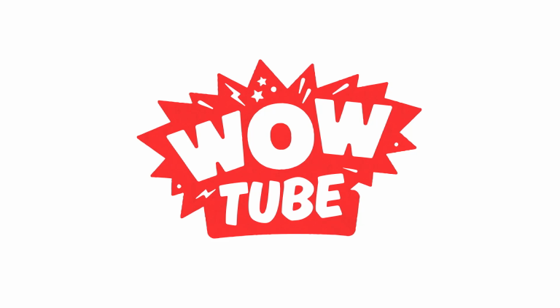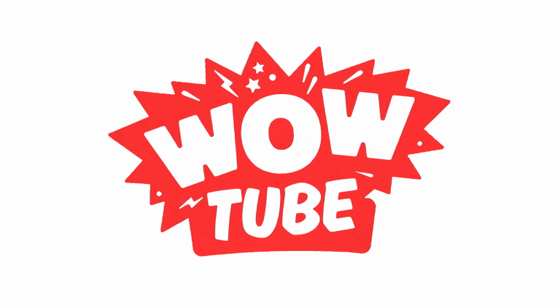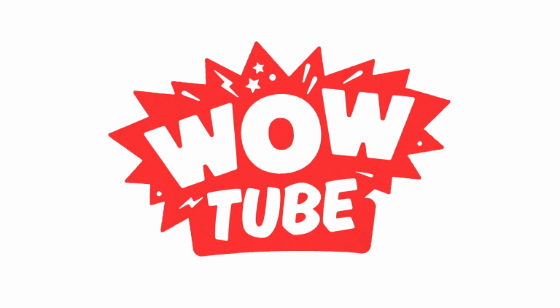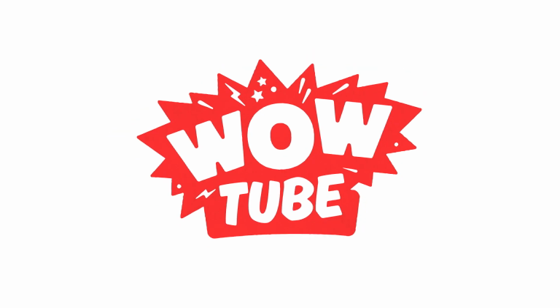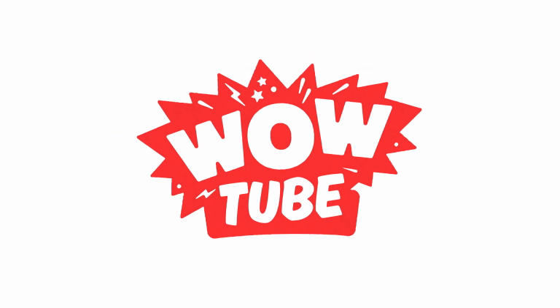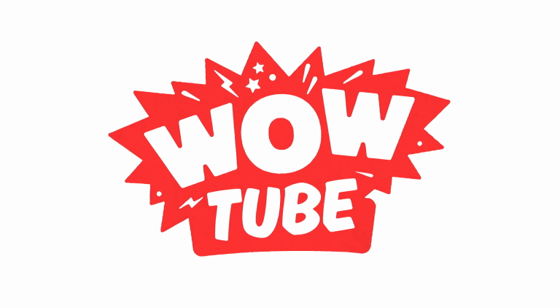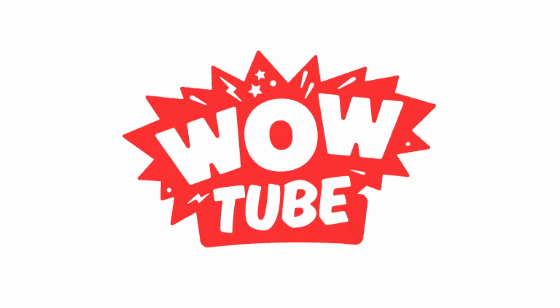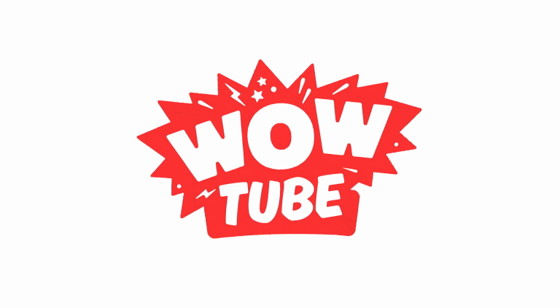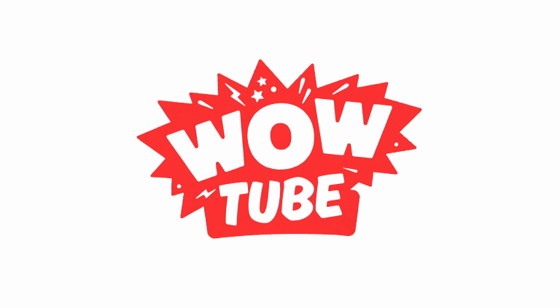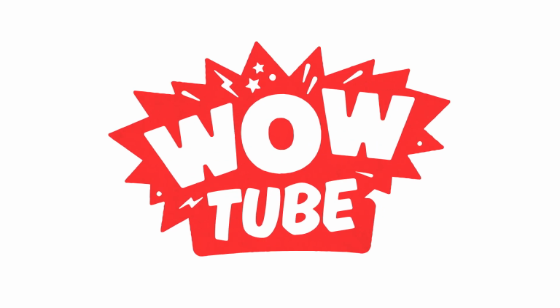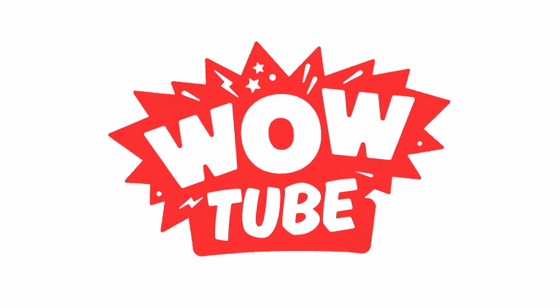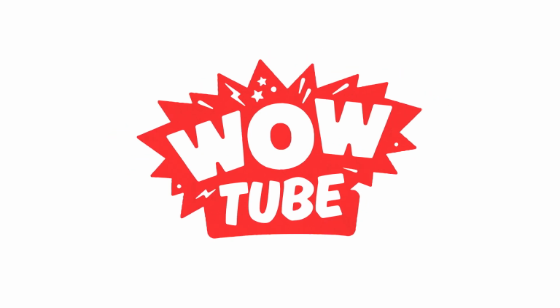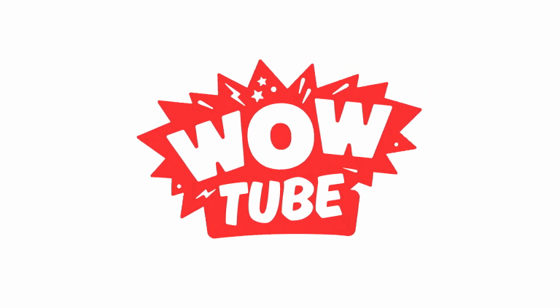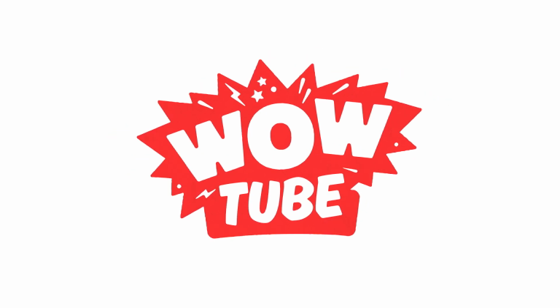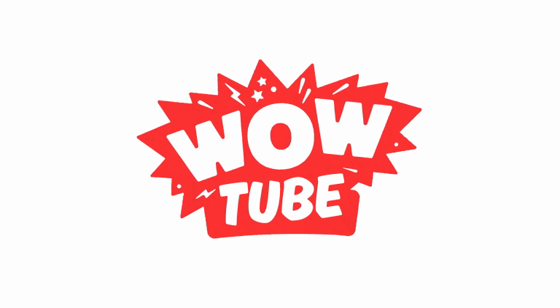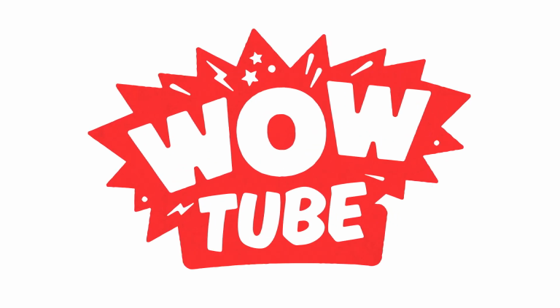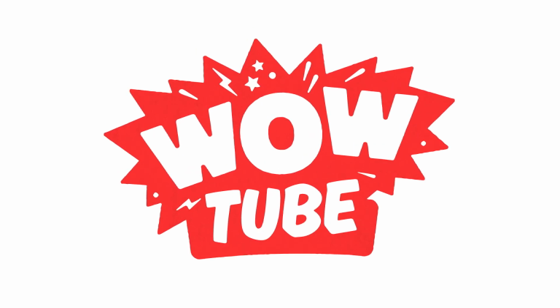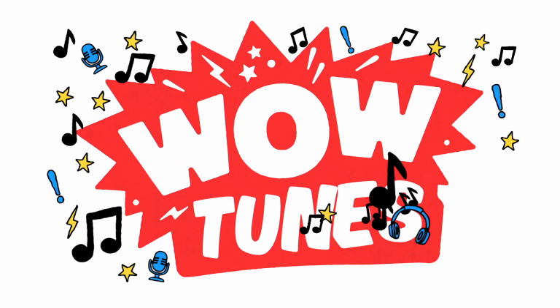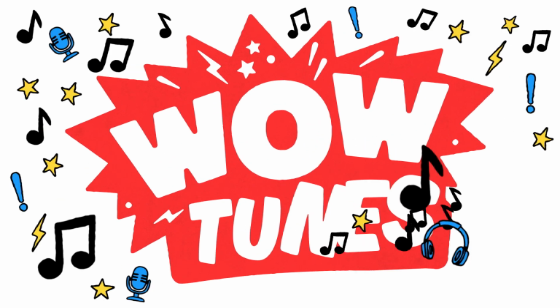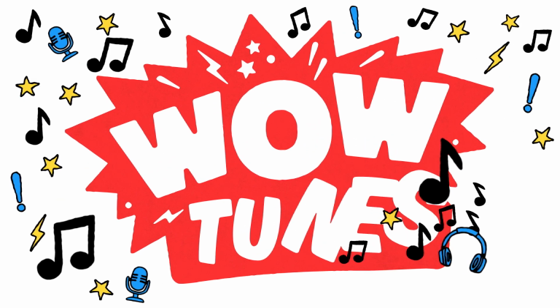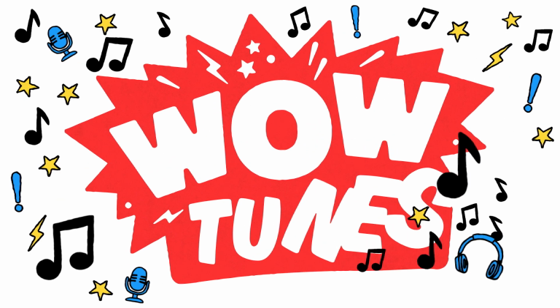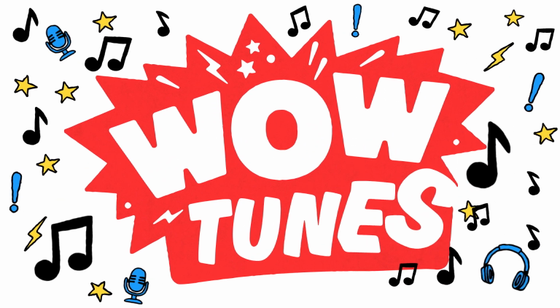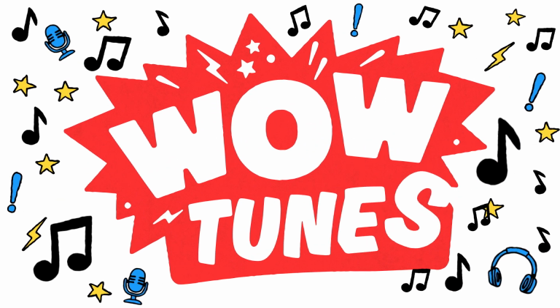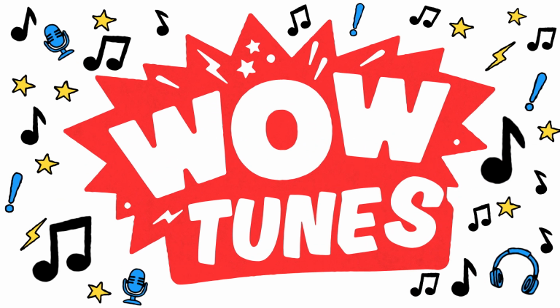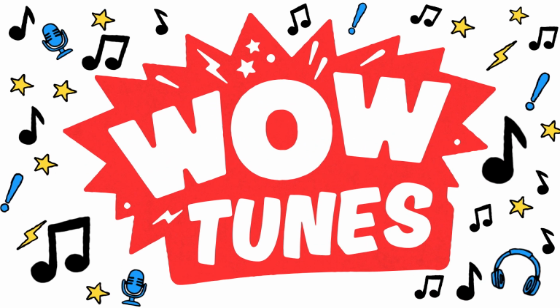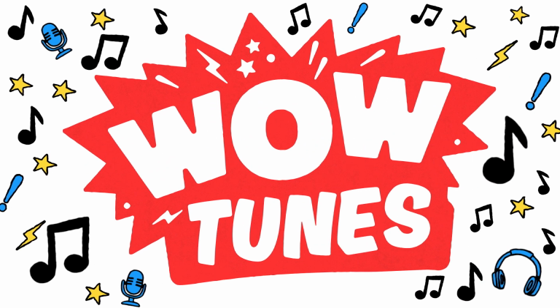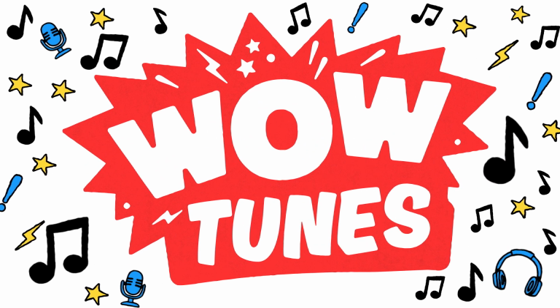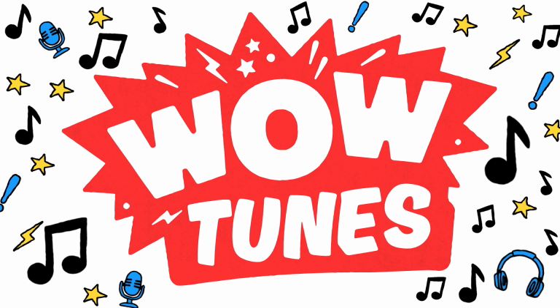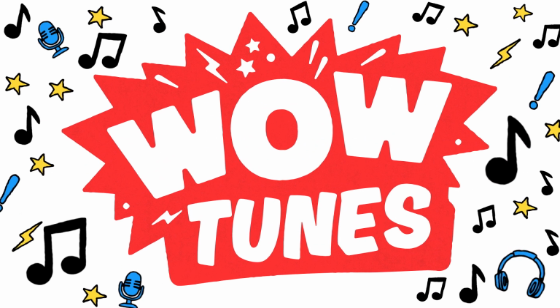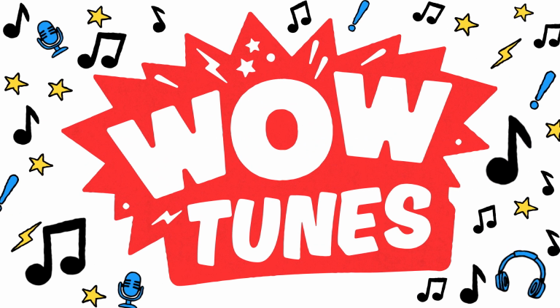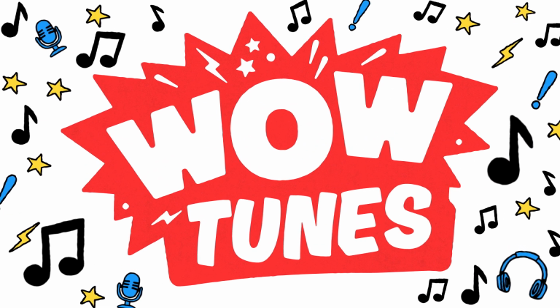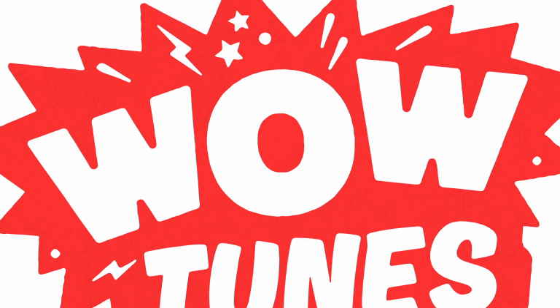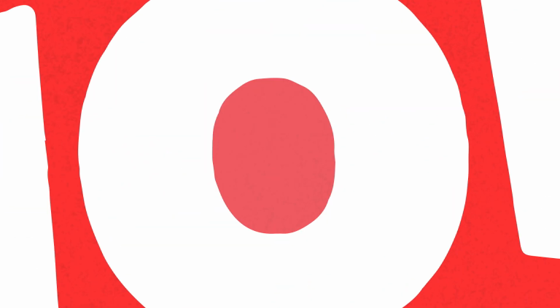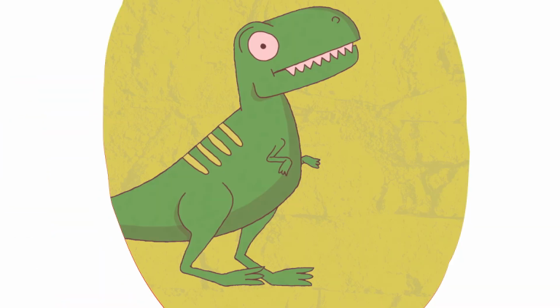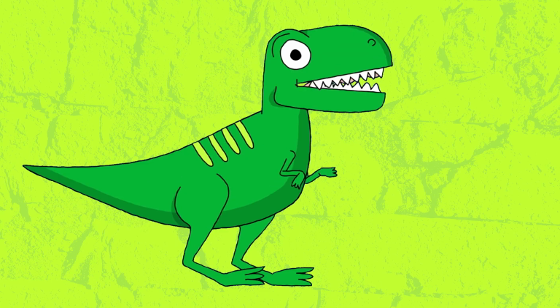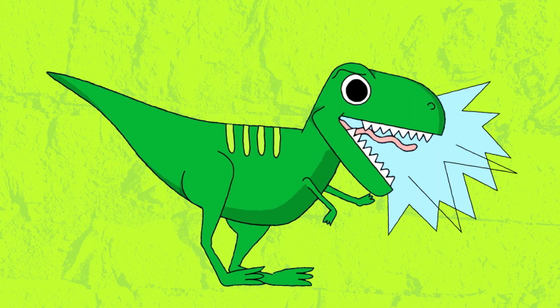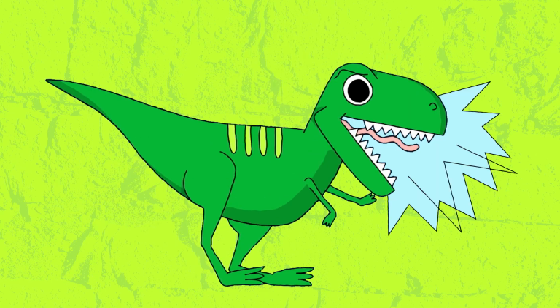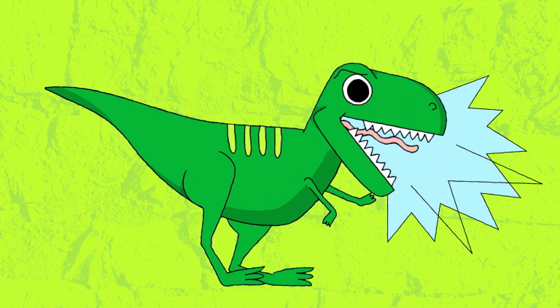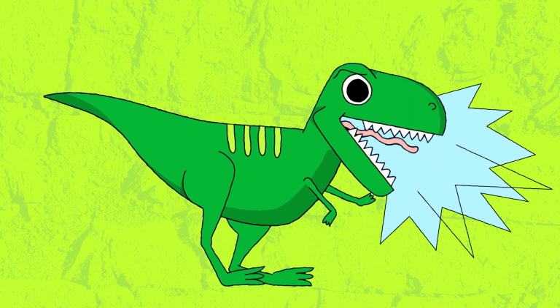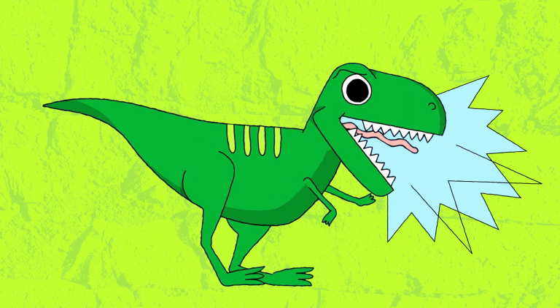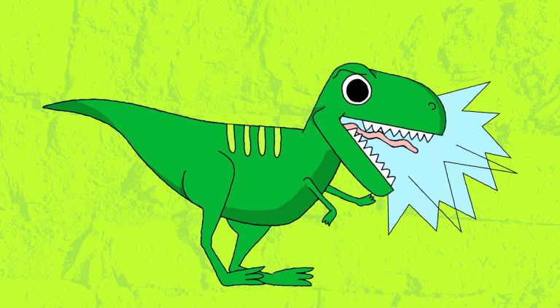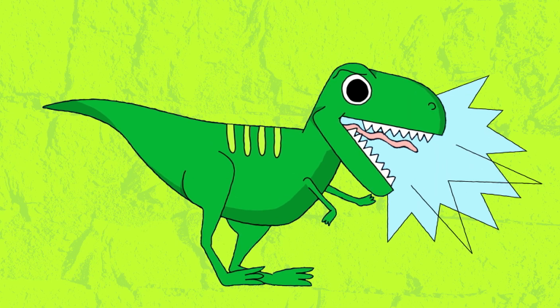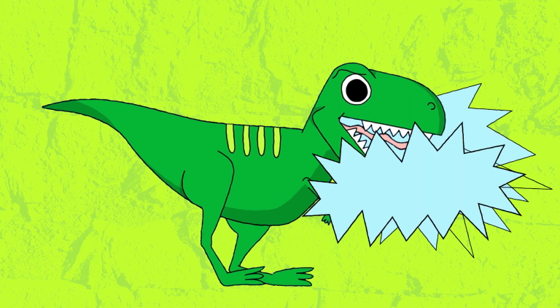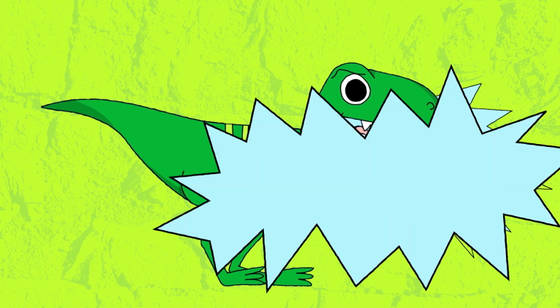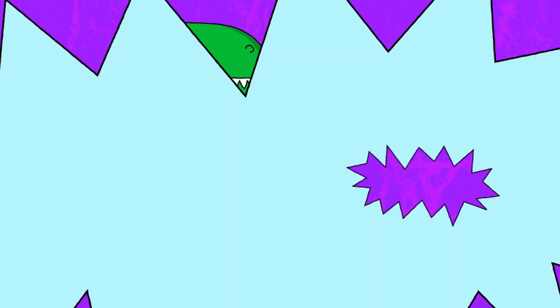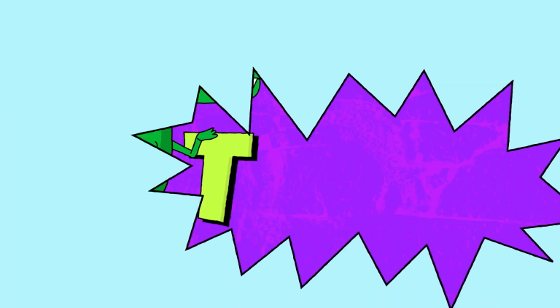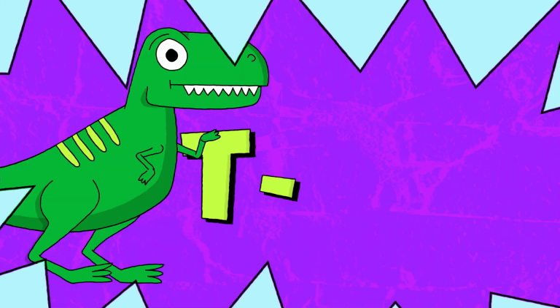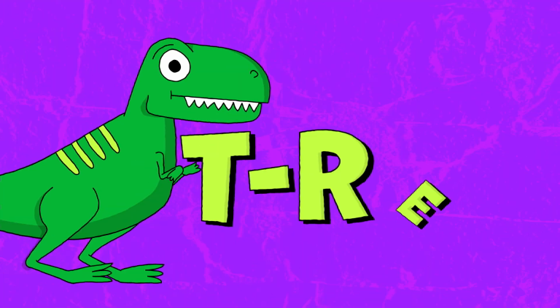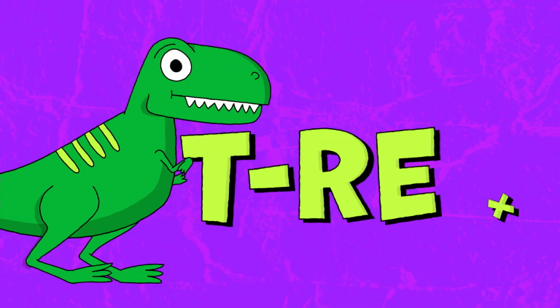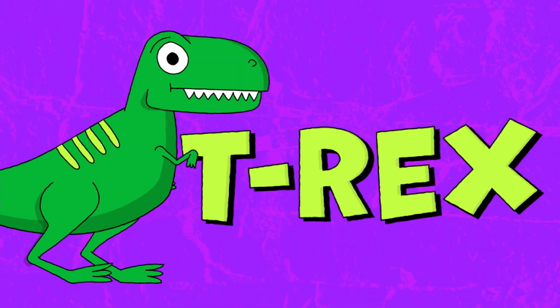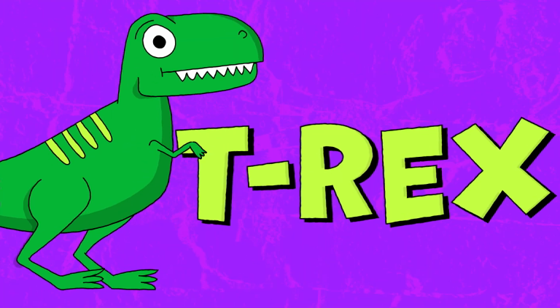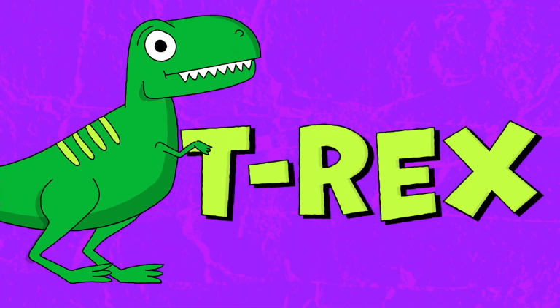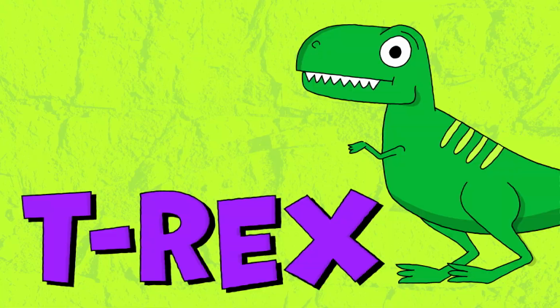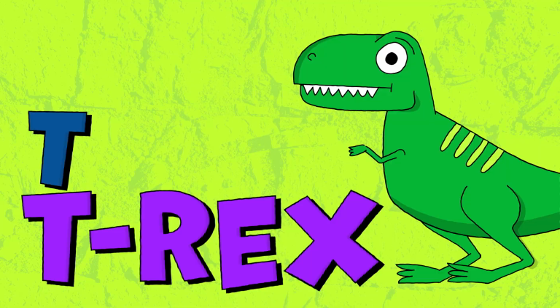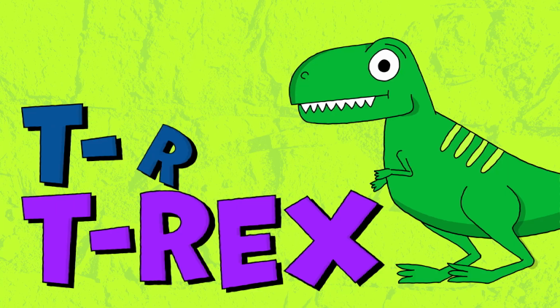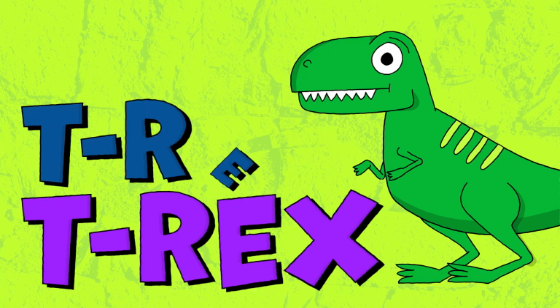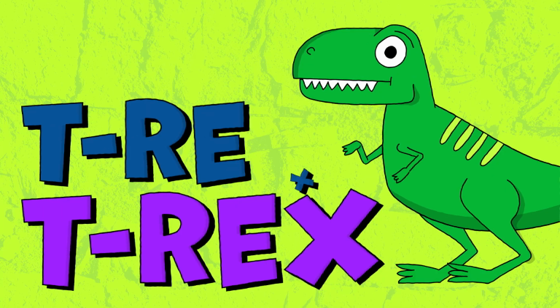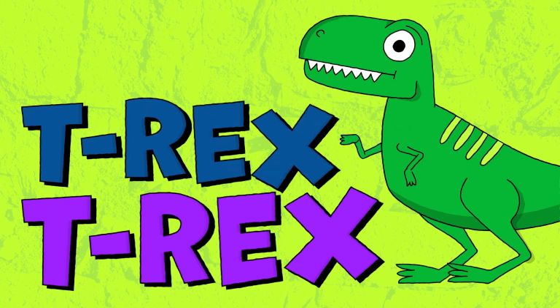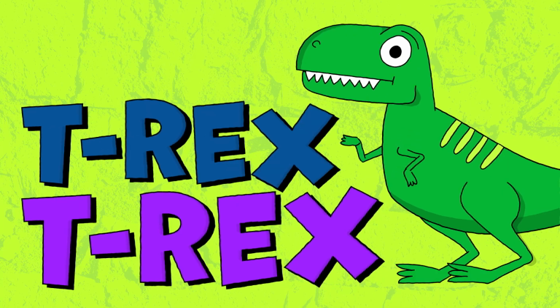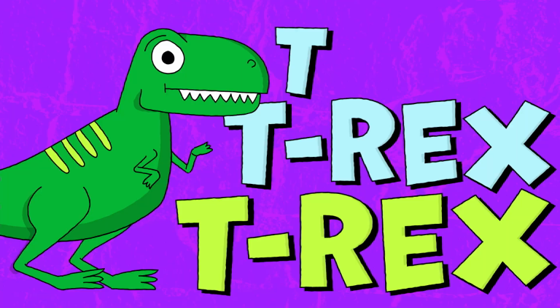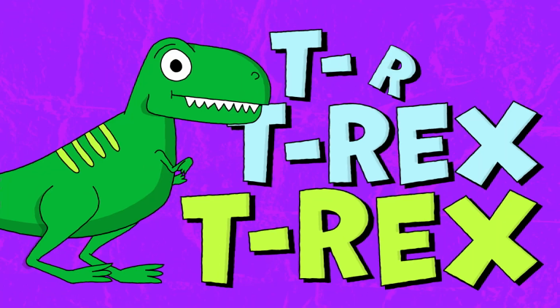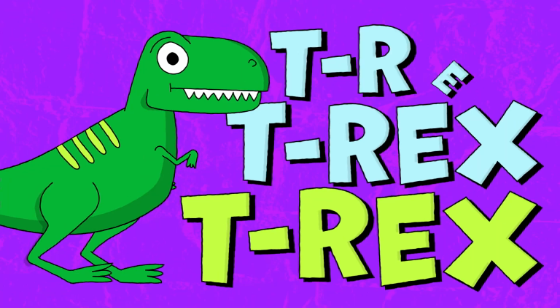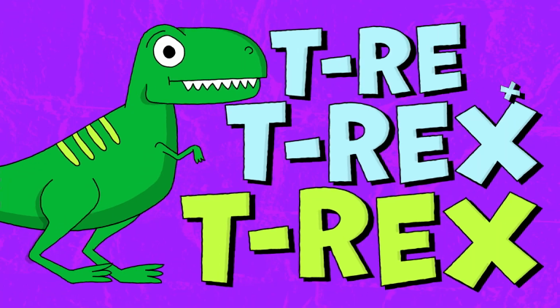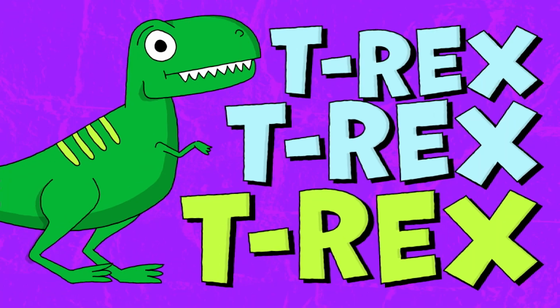Wow, wow, wow, wow! Wow, kids! T-Rex! T-Rex! T-Rex!